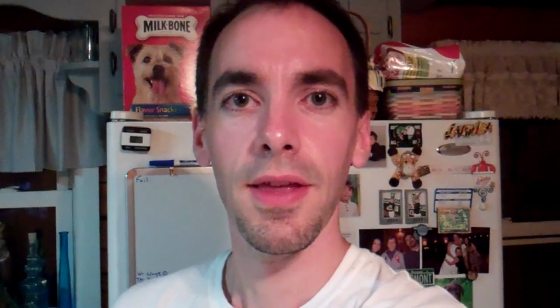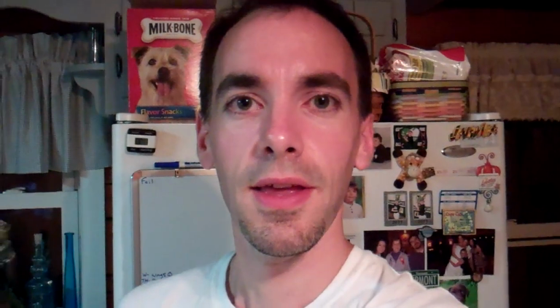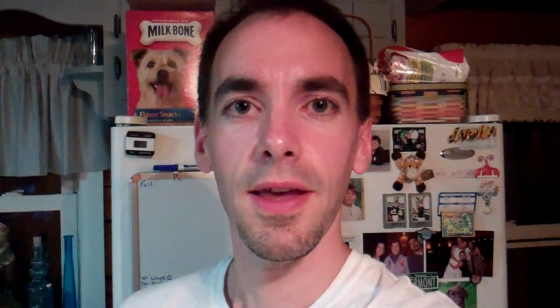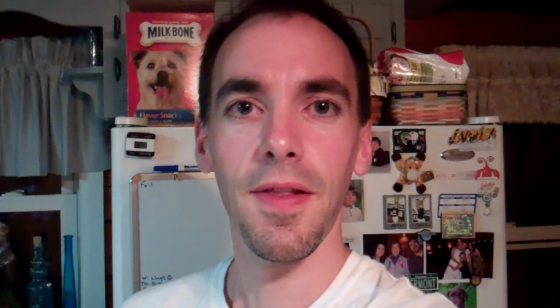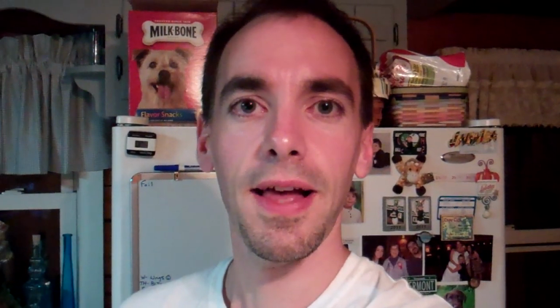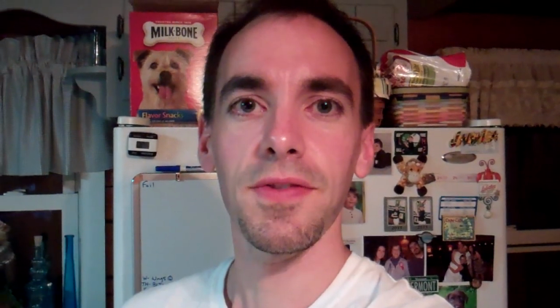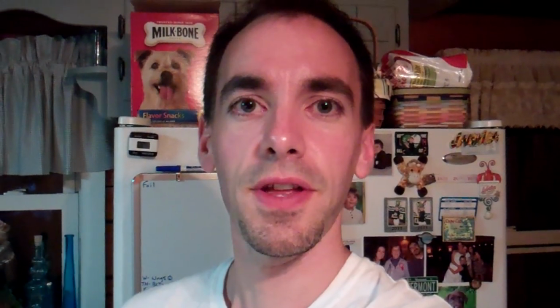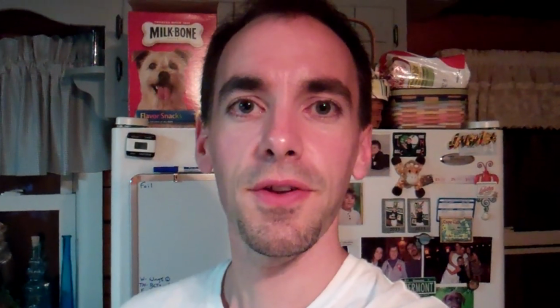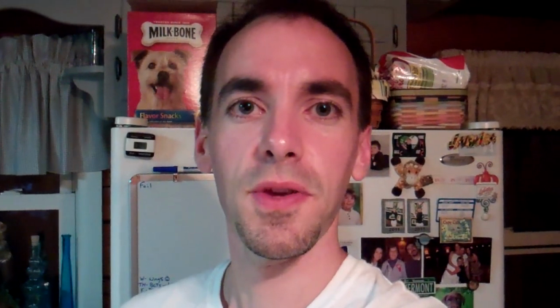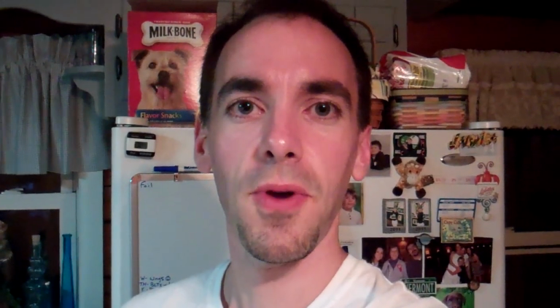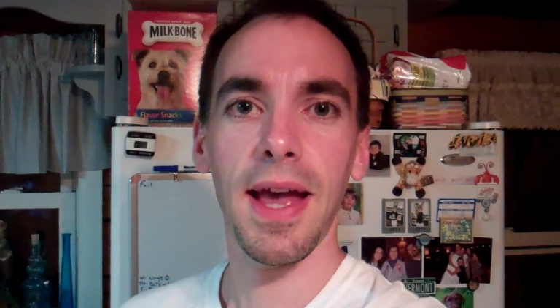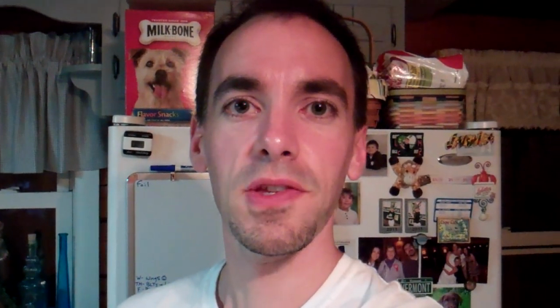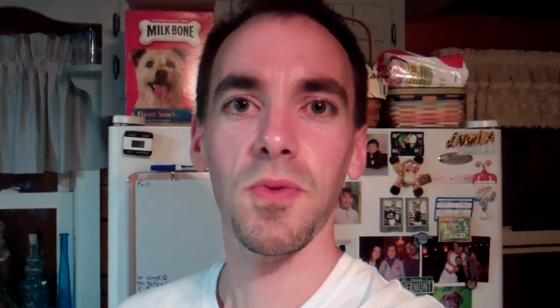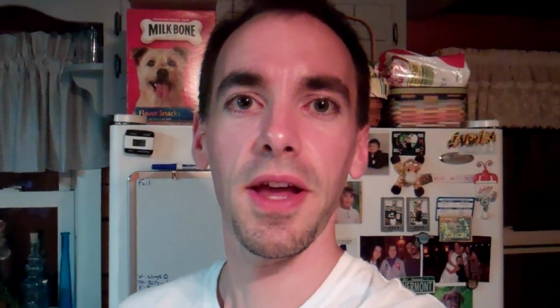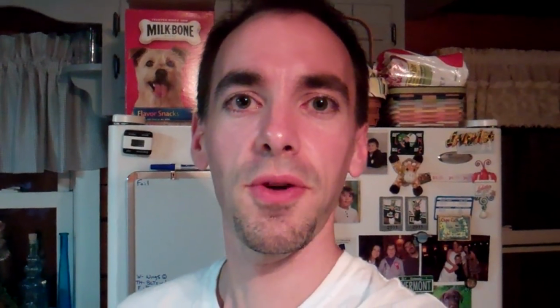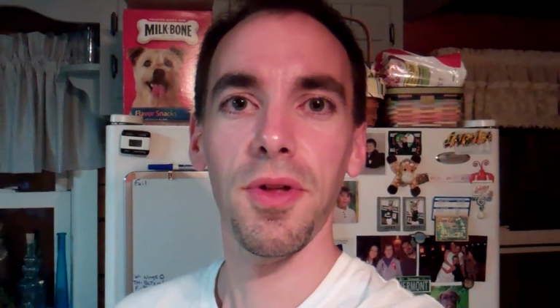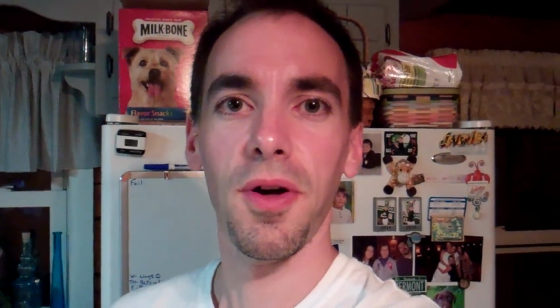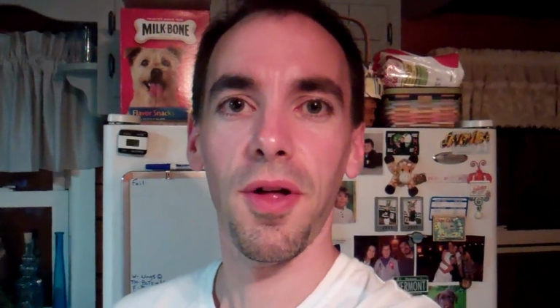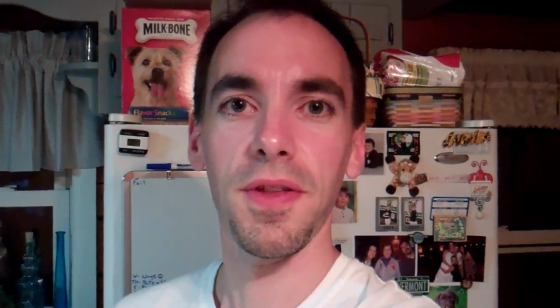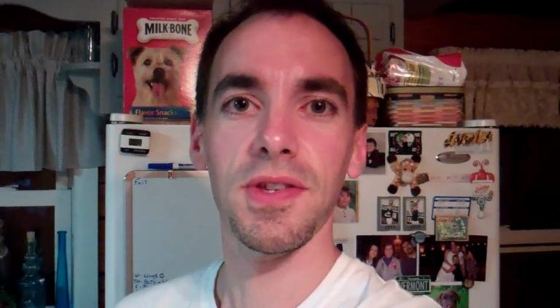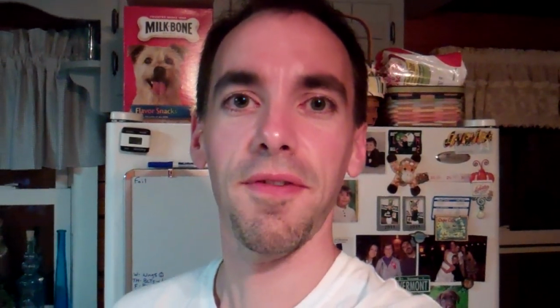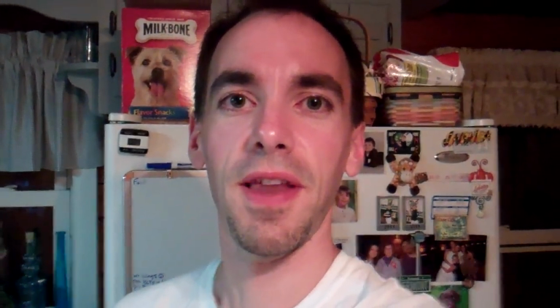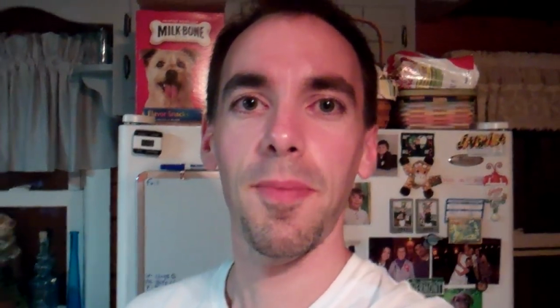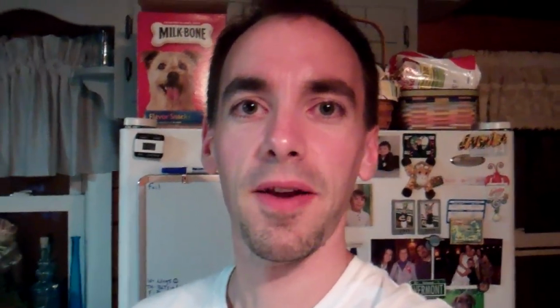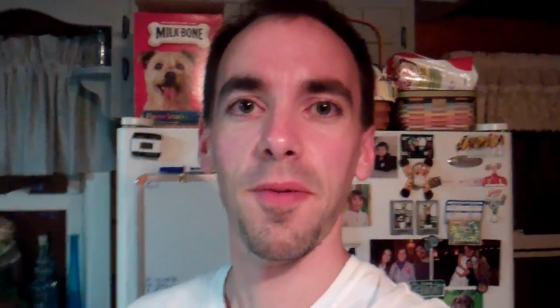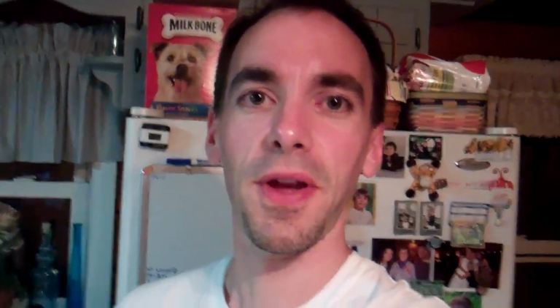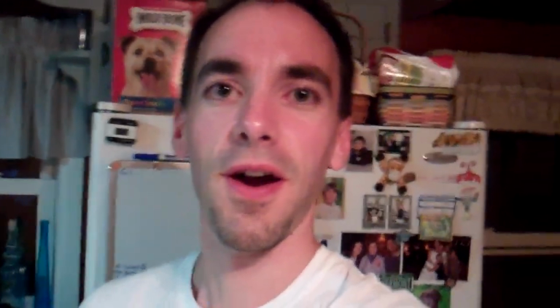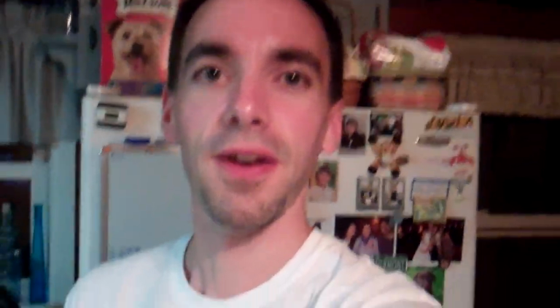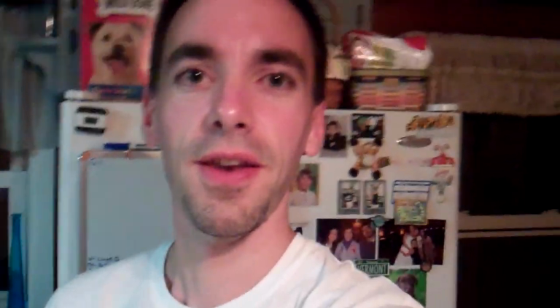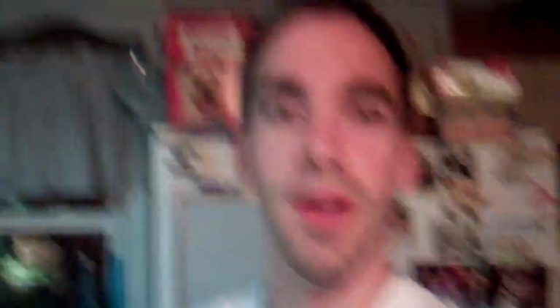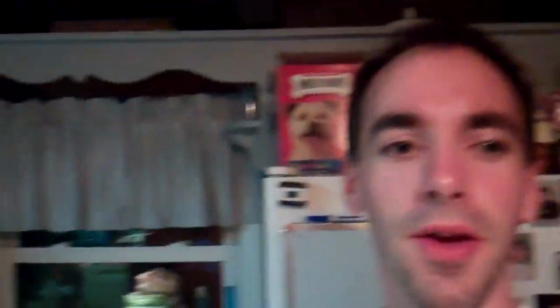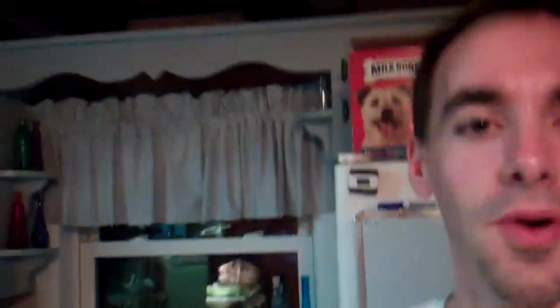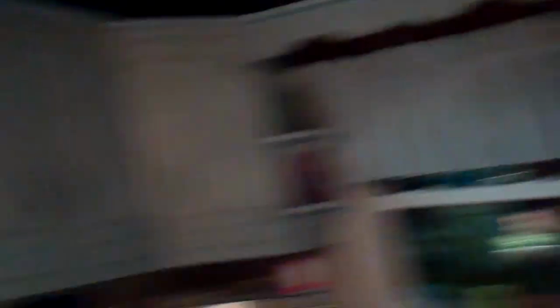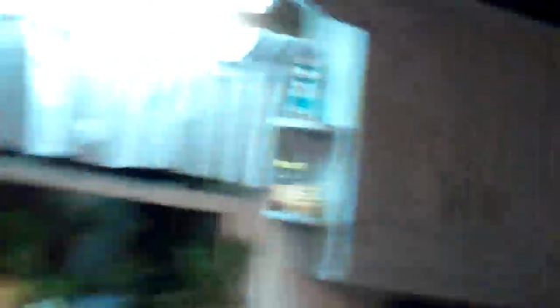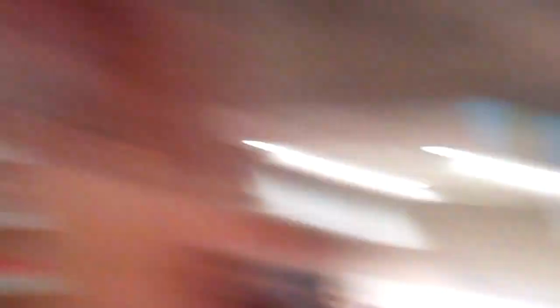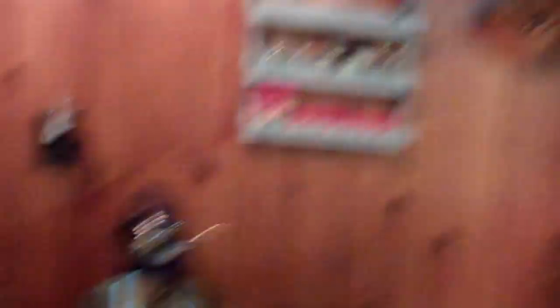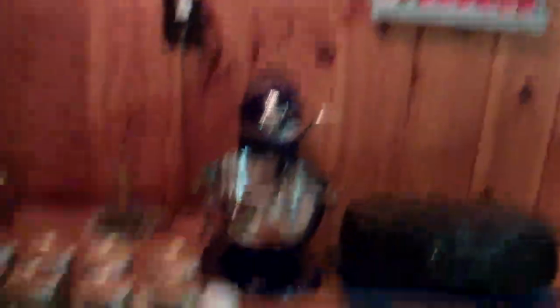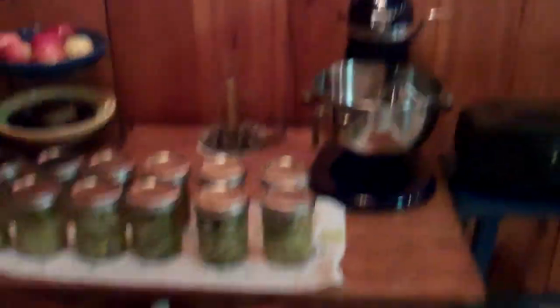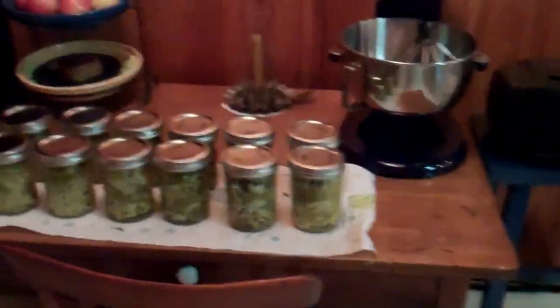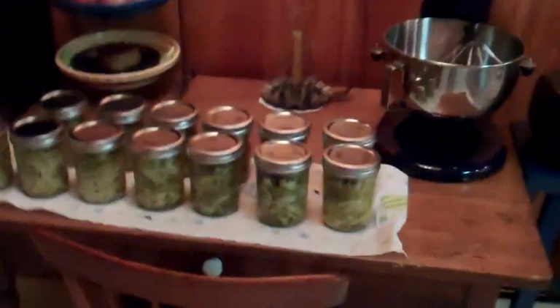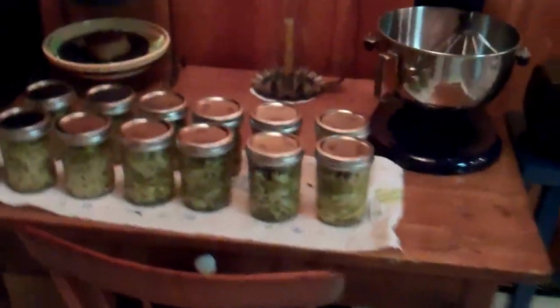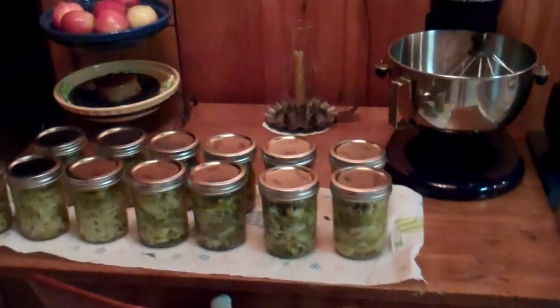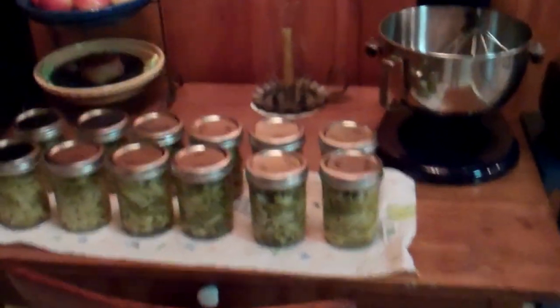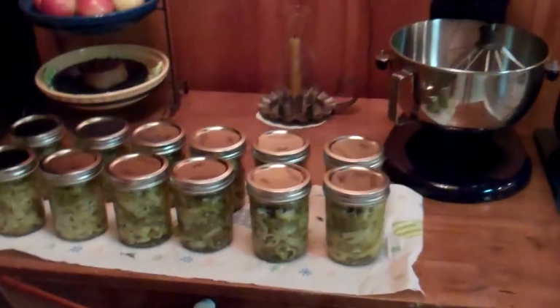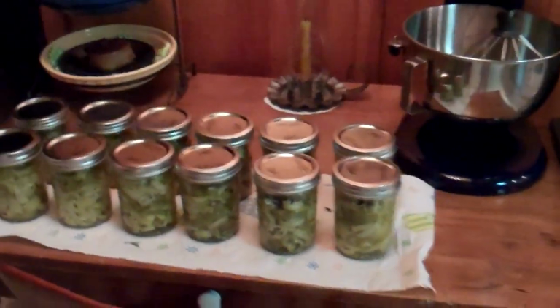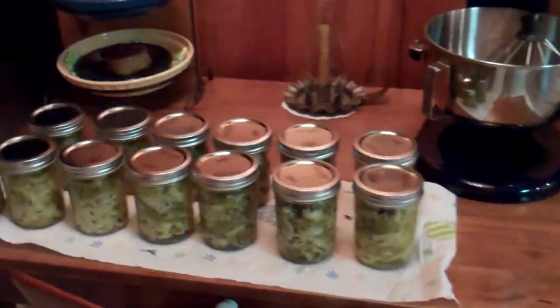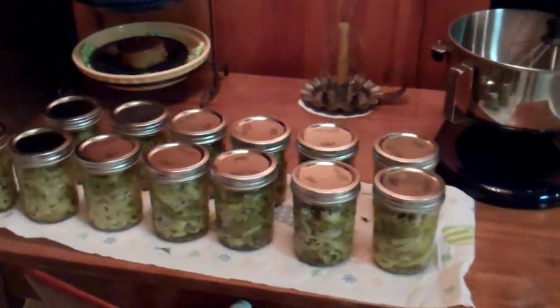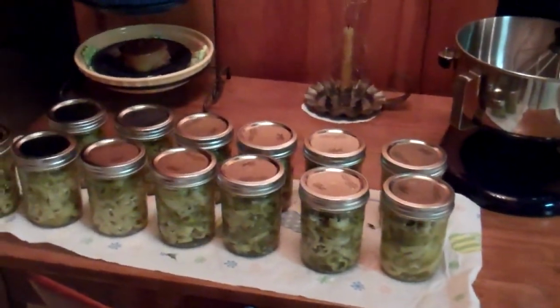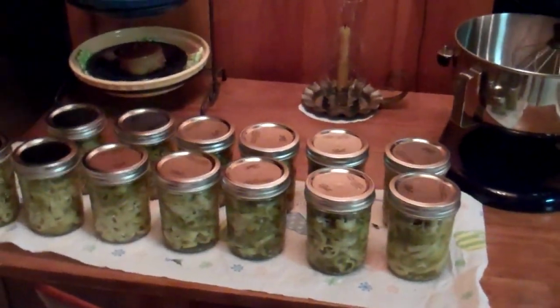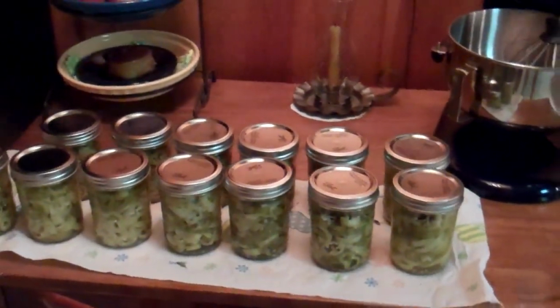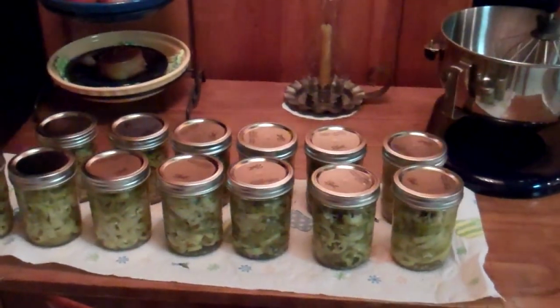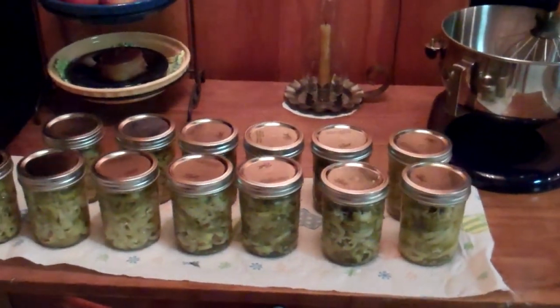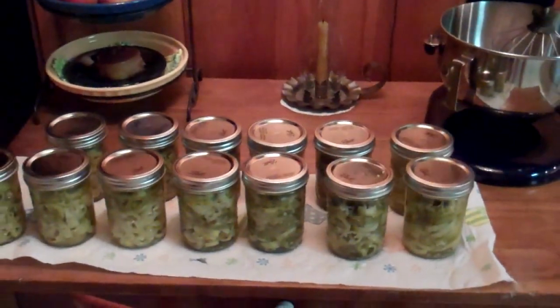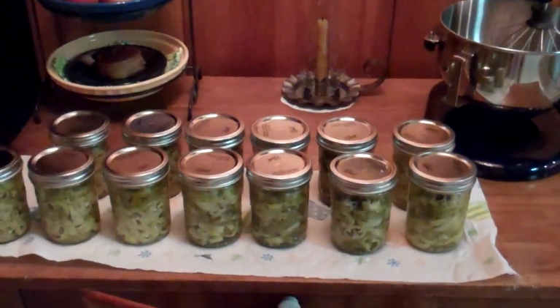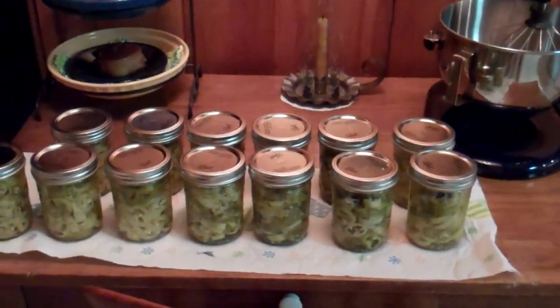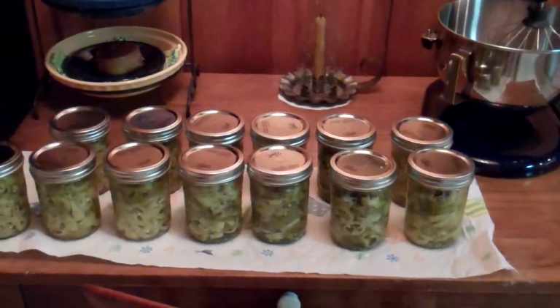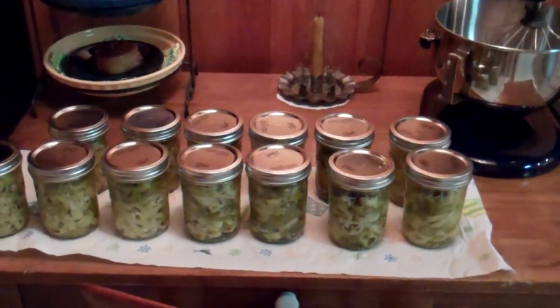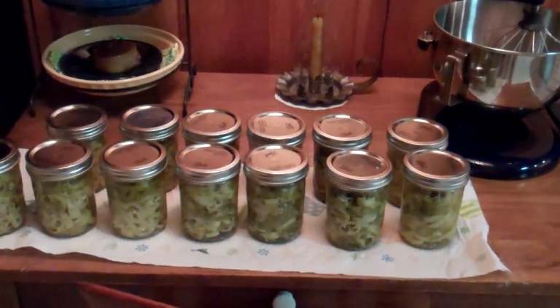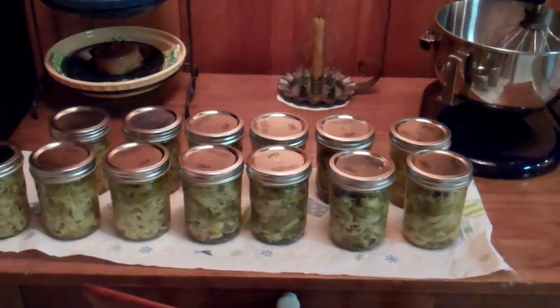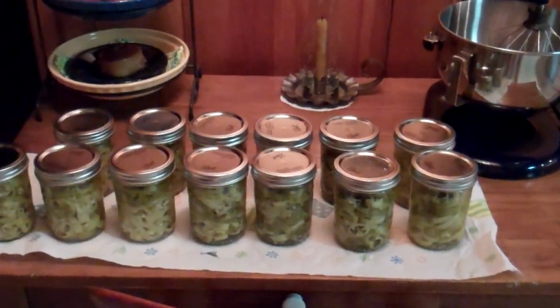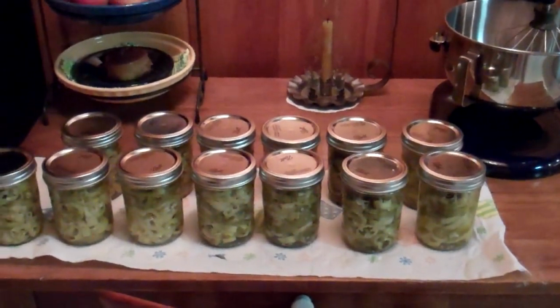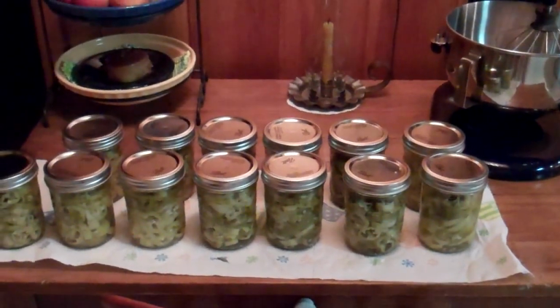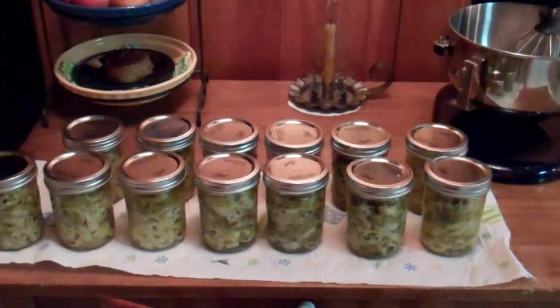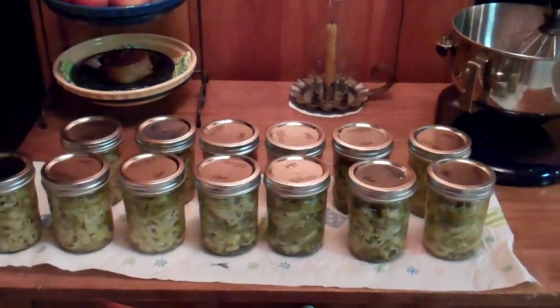In the last video, someone asked what I do with all the stuff that I picked from the garden. Well, just to show you, here's all the peppers that I picked.